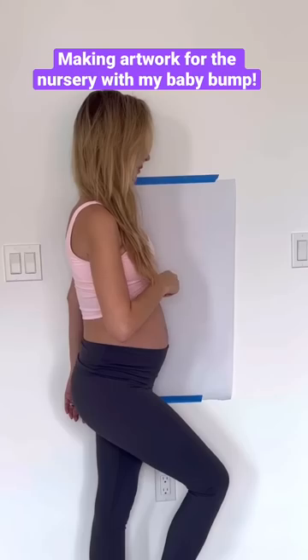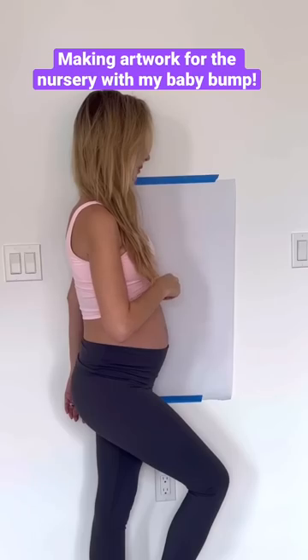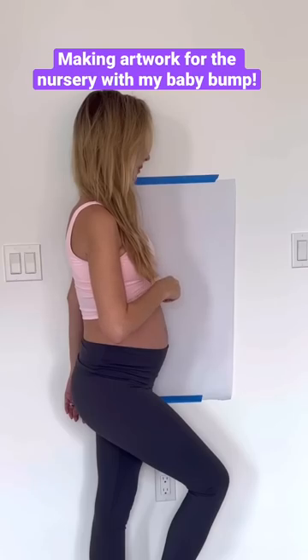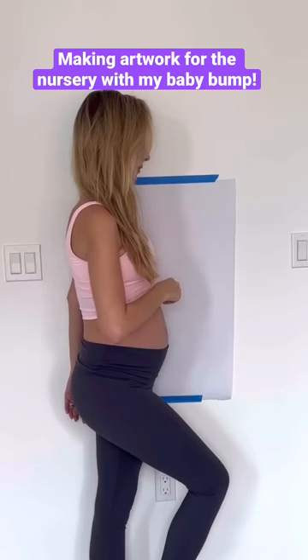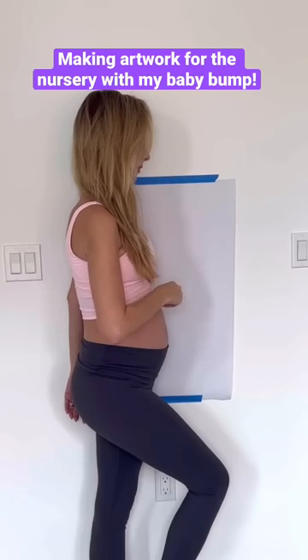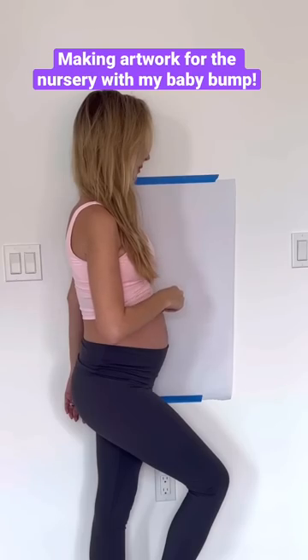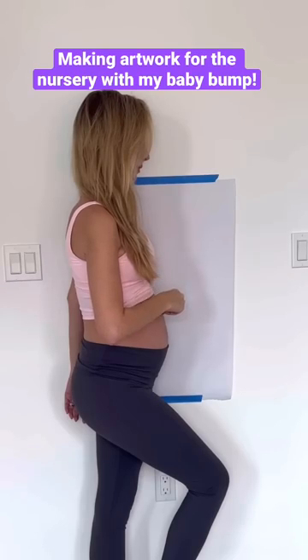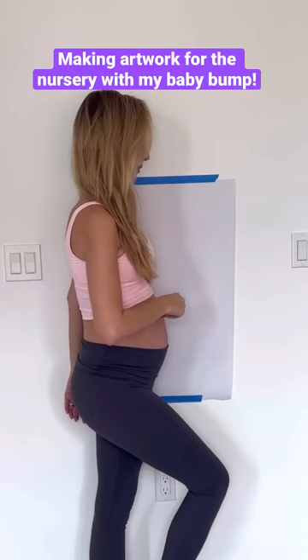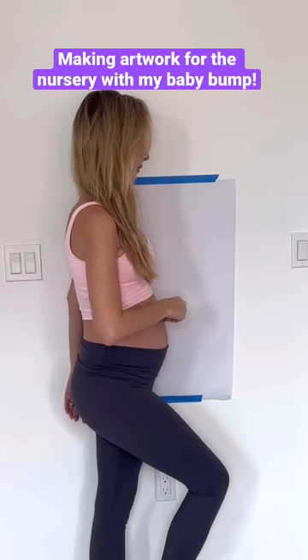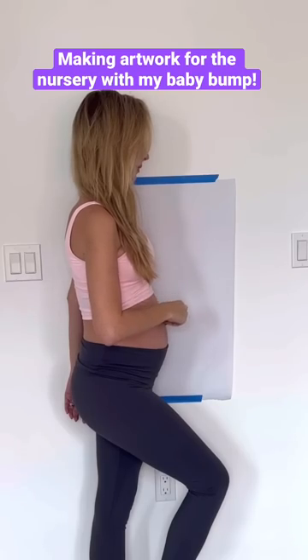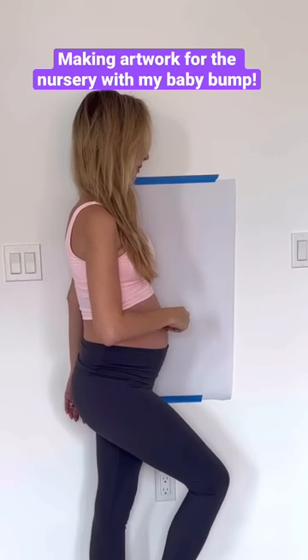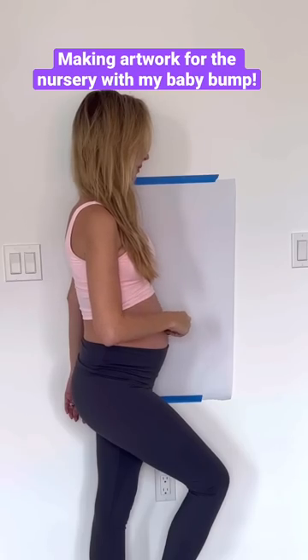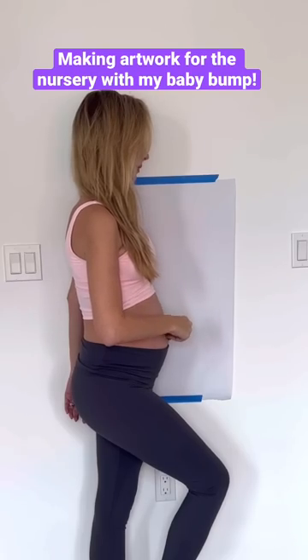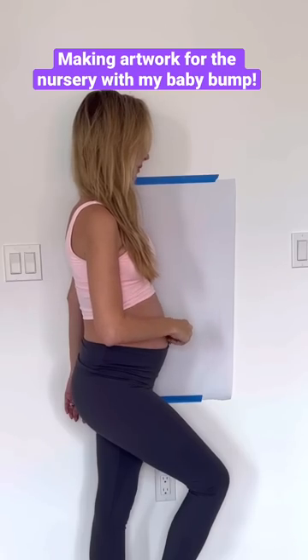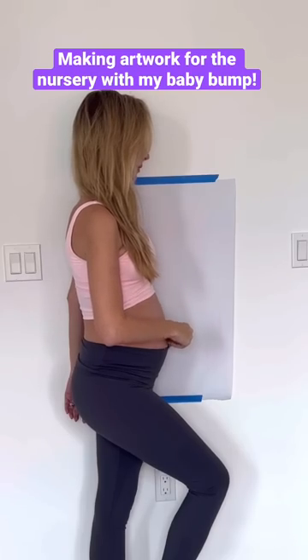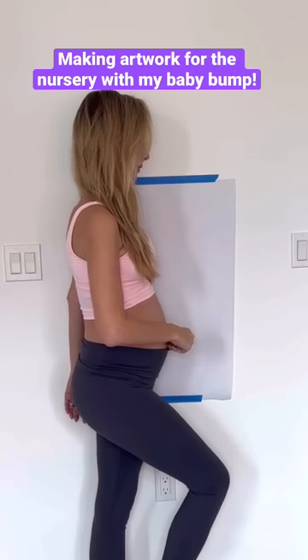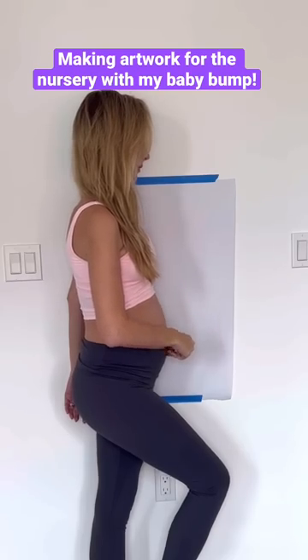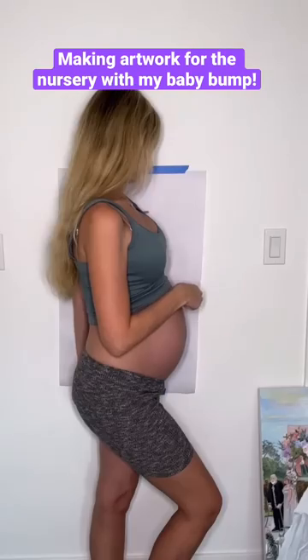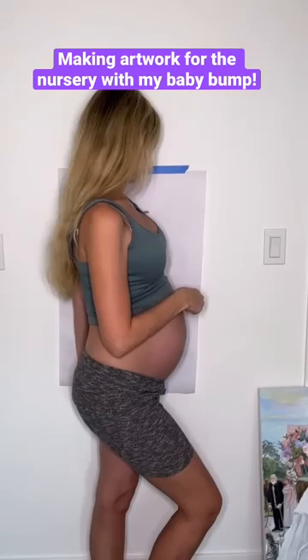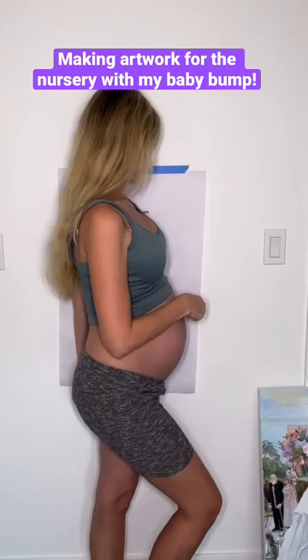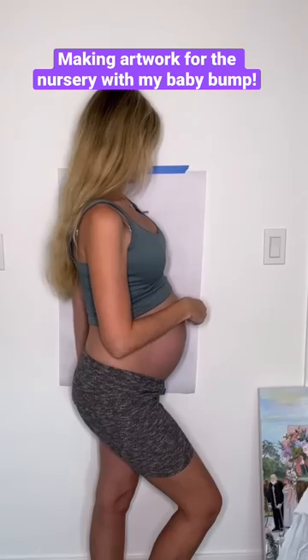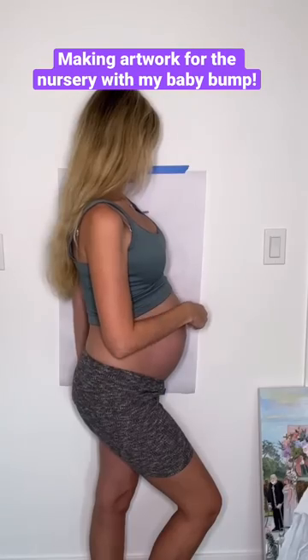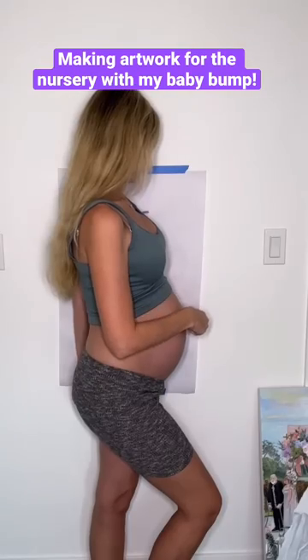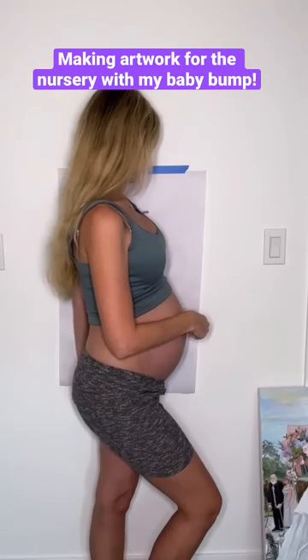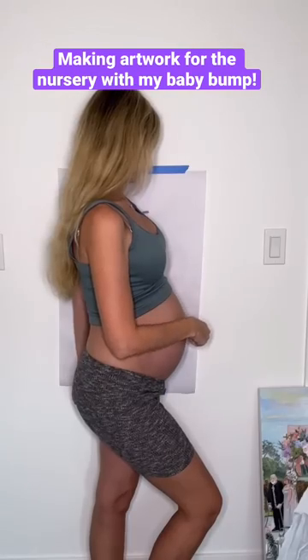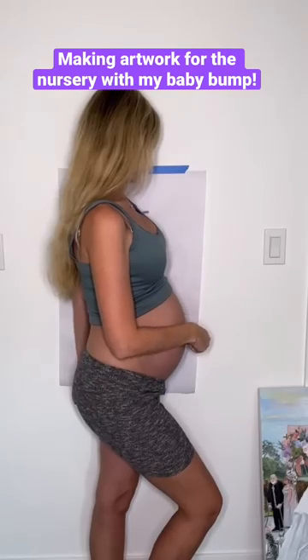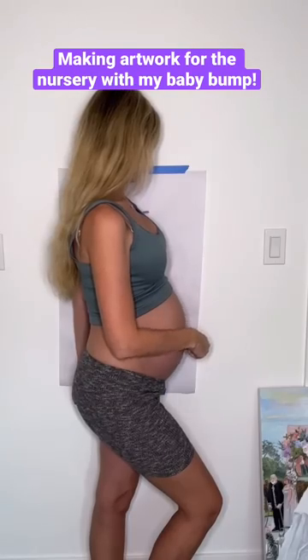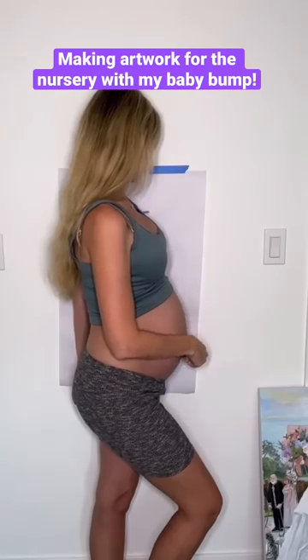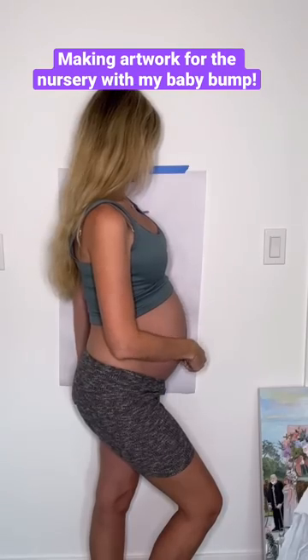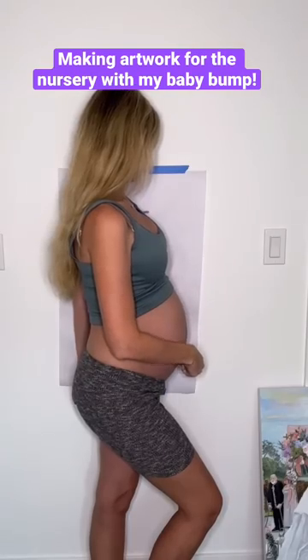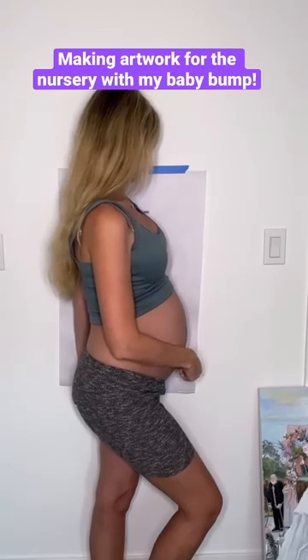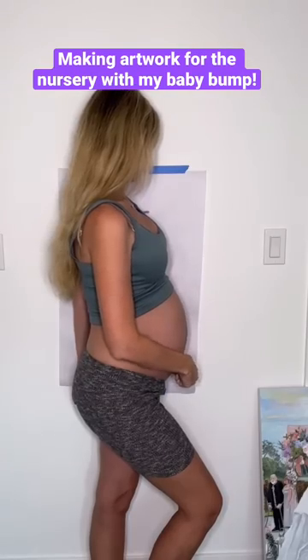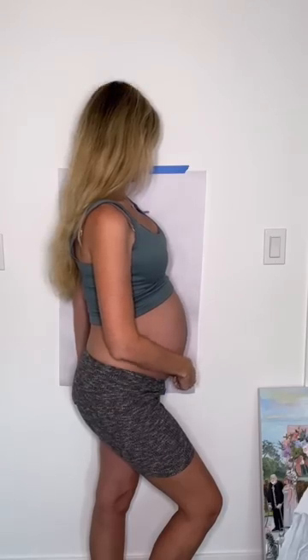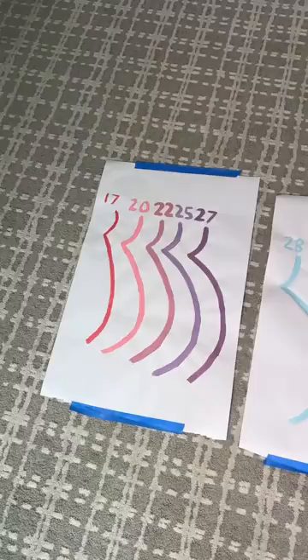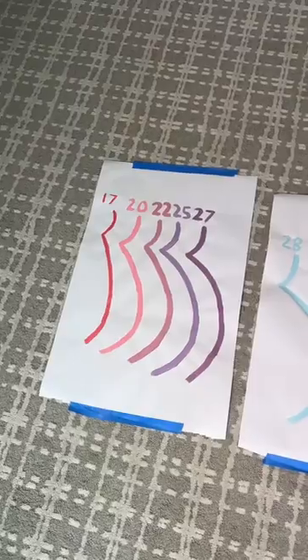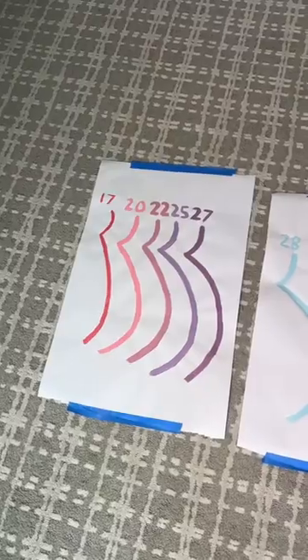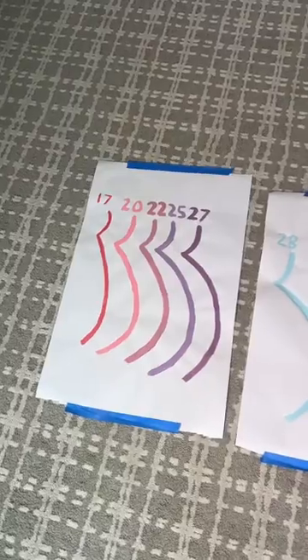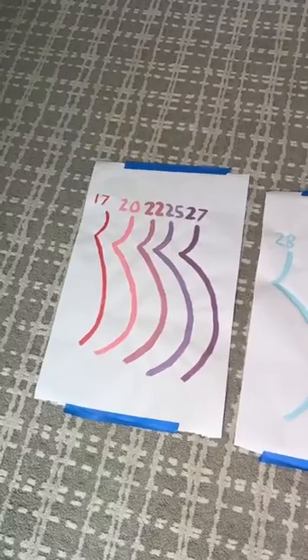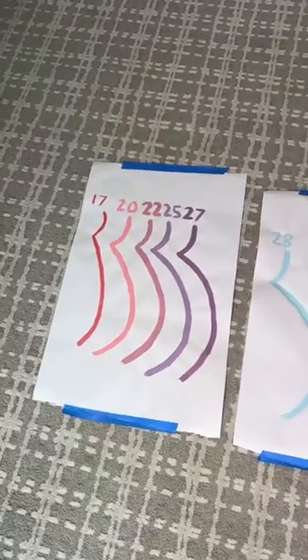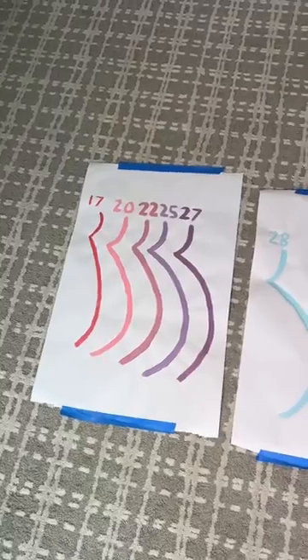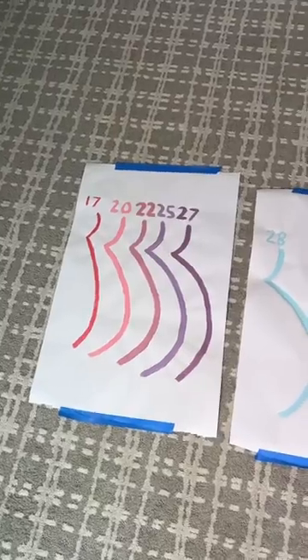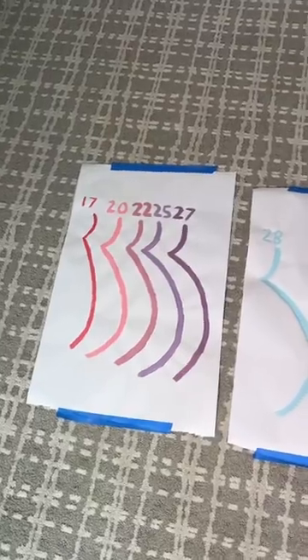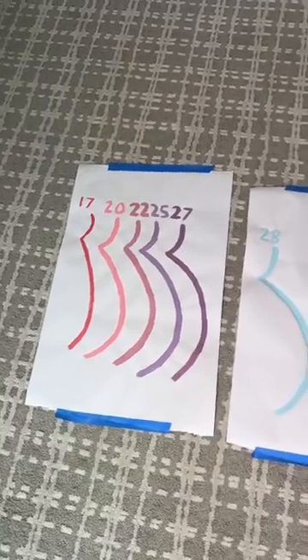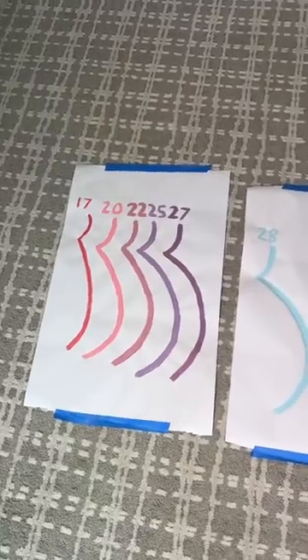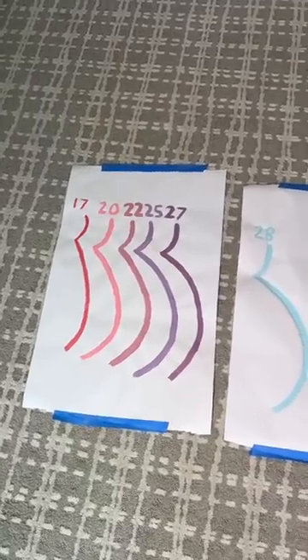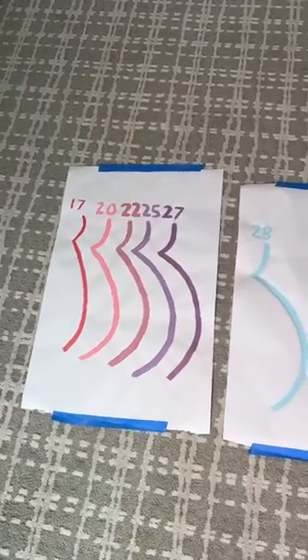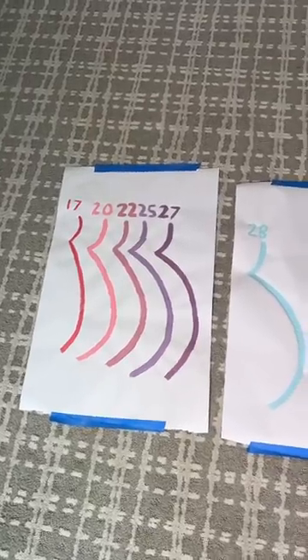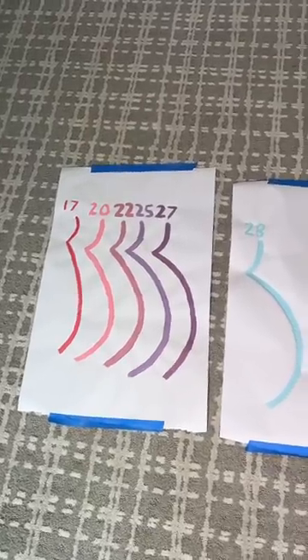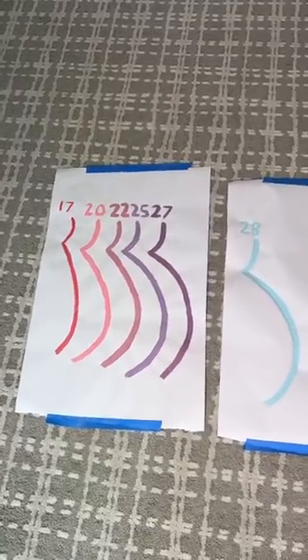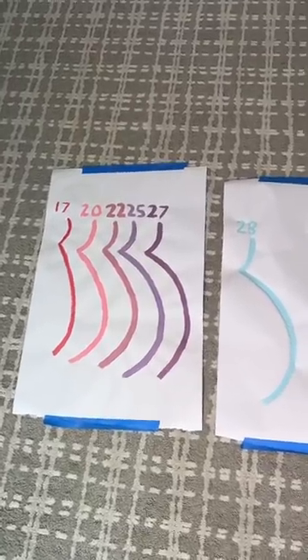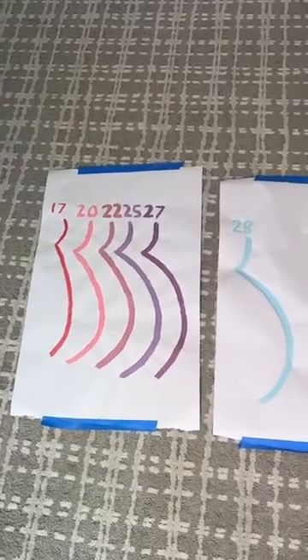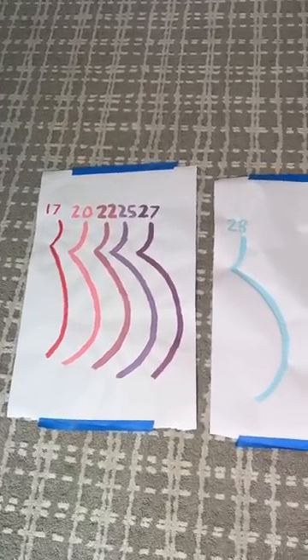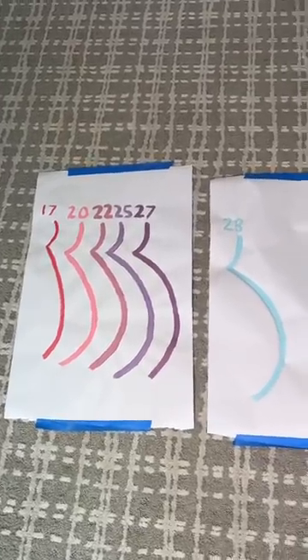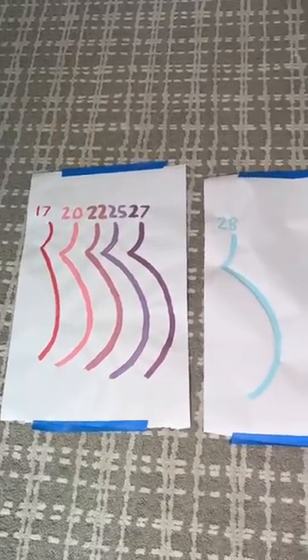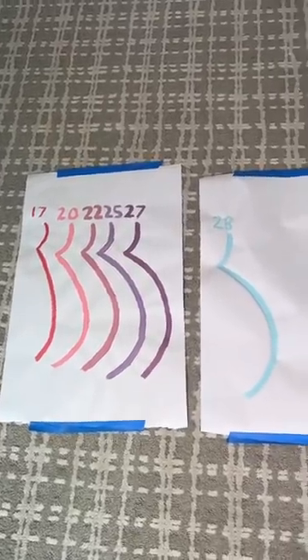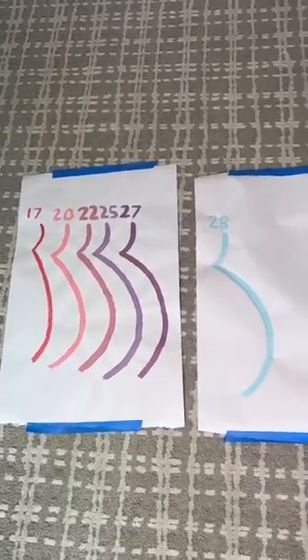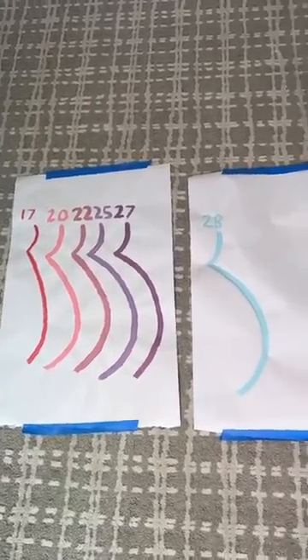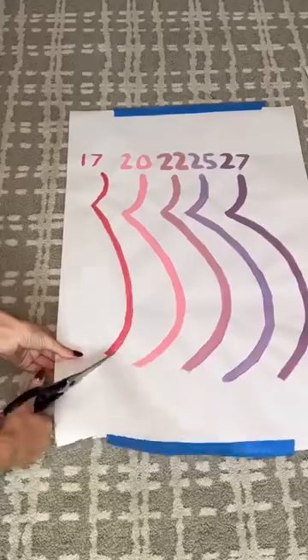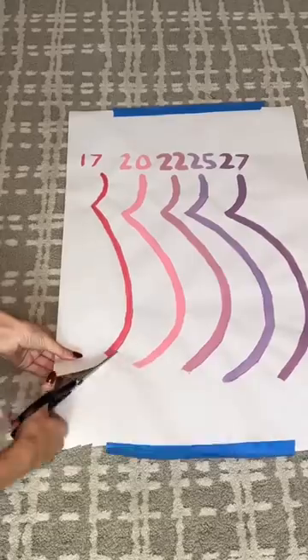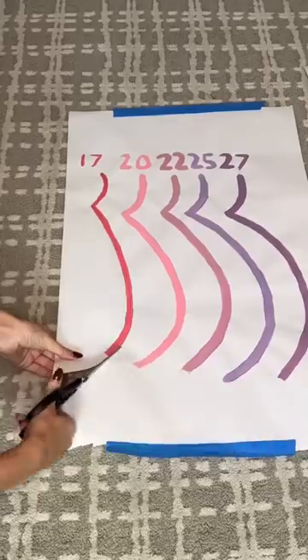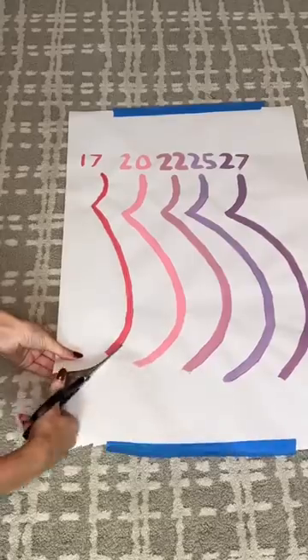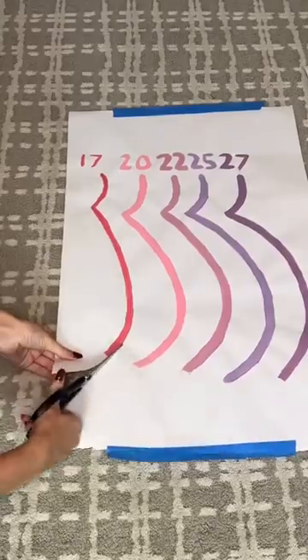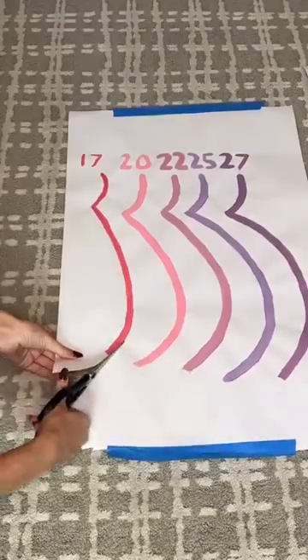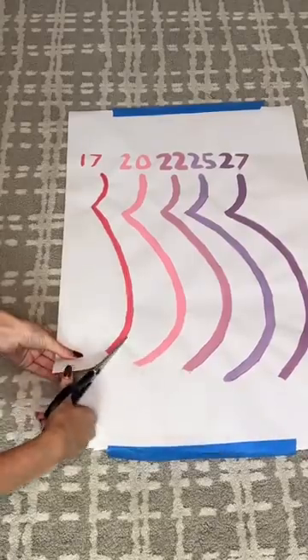I've been working on my baby bump painting since I was 17 weeks pregnant, and I'm starting to think about how I want to incorporate this into her nursery.